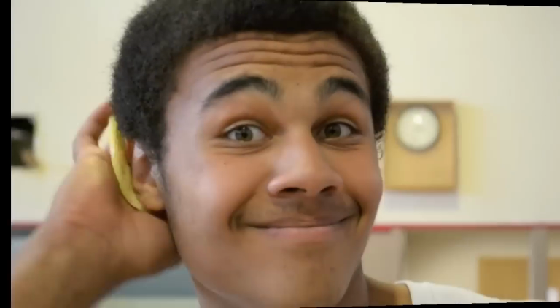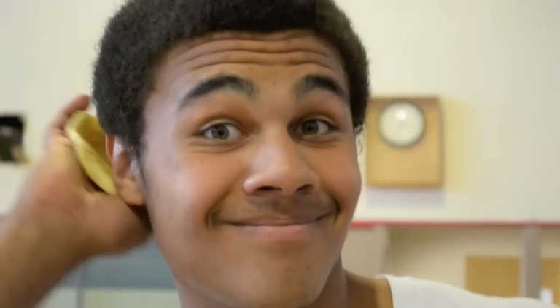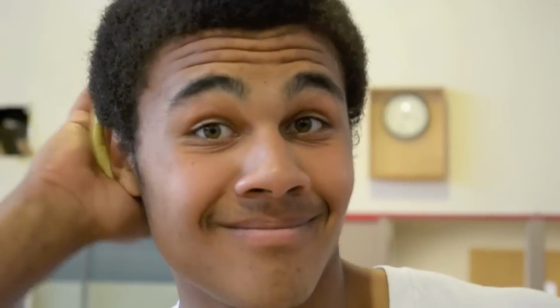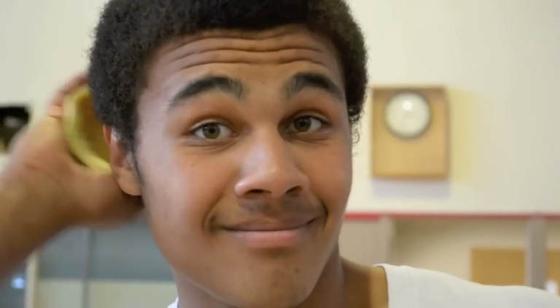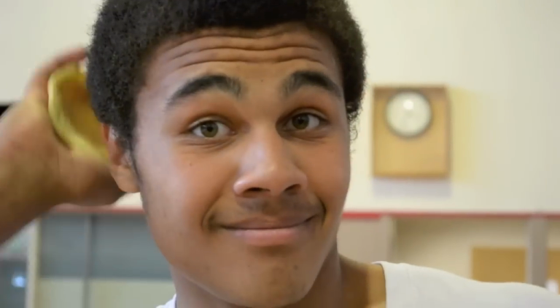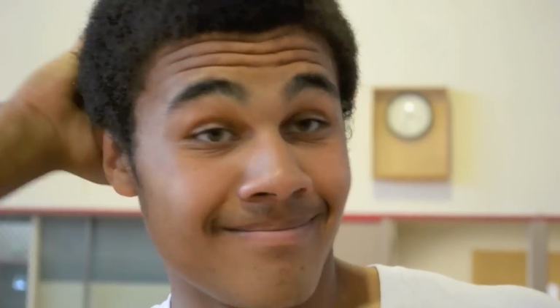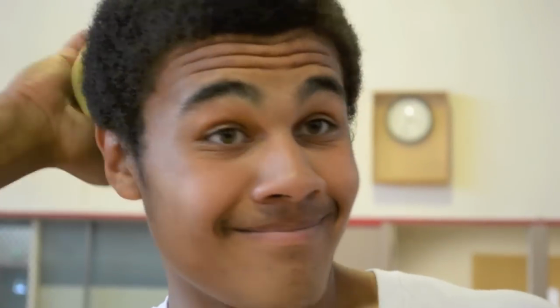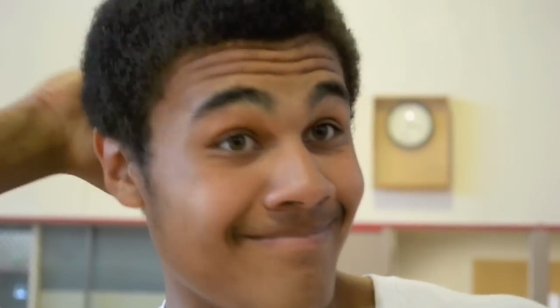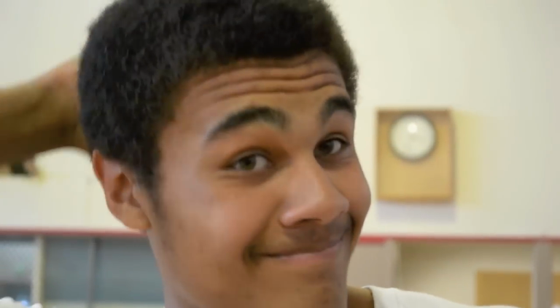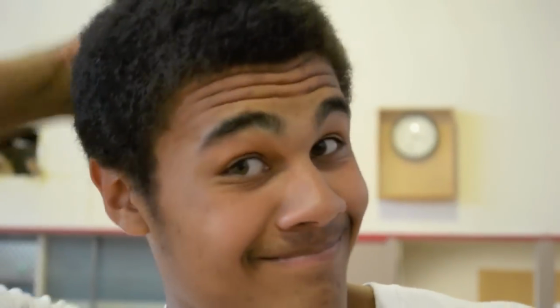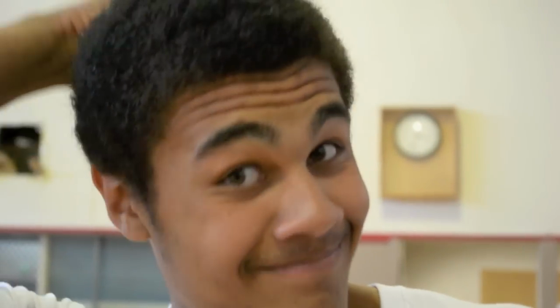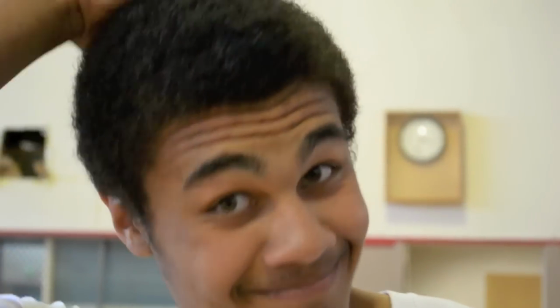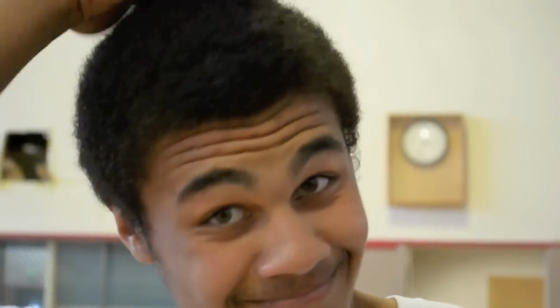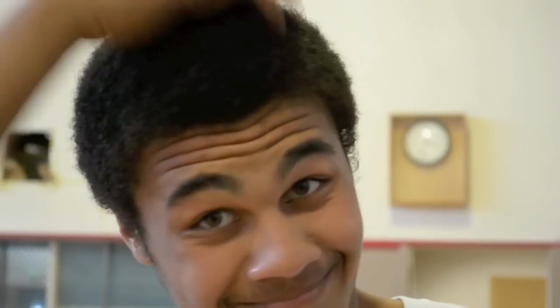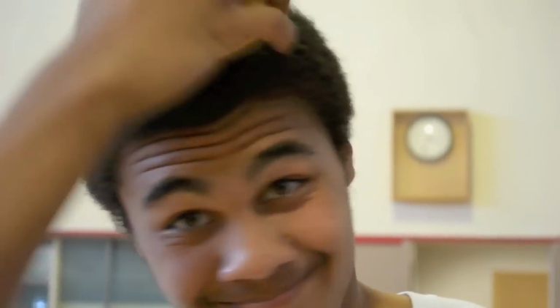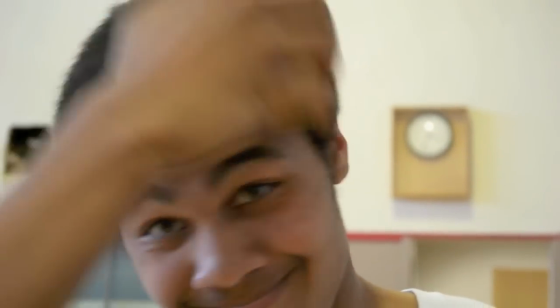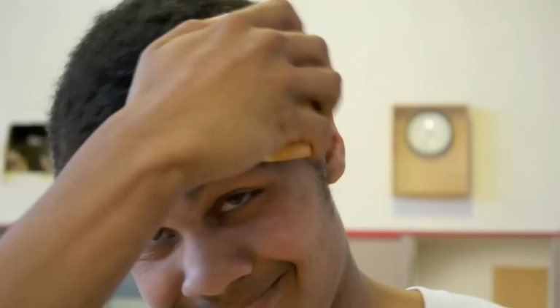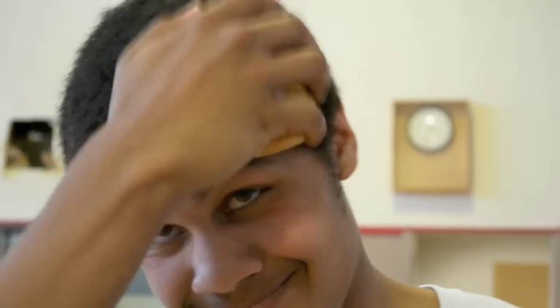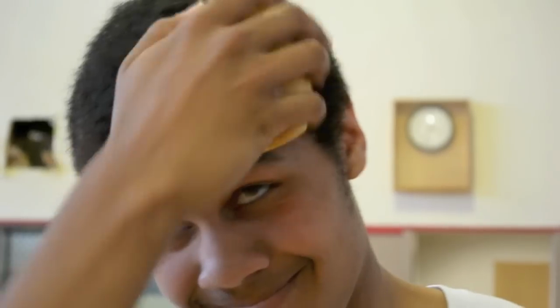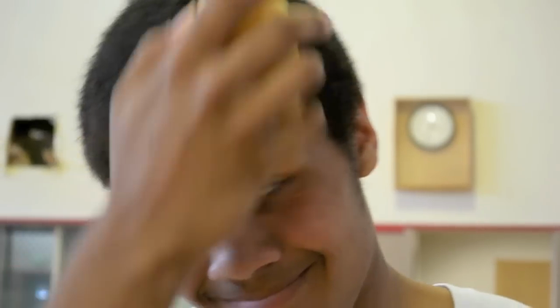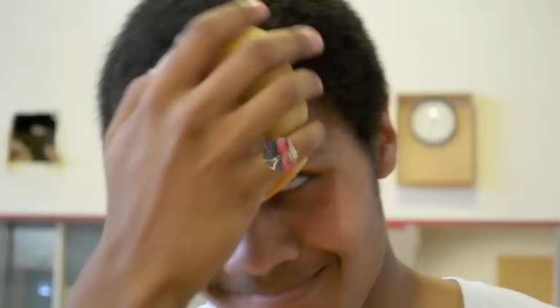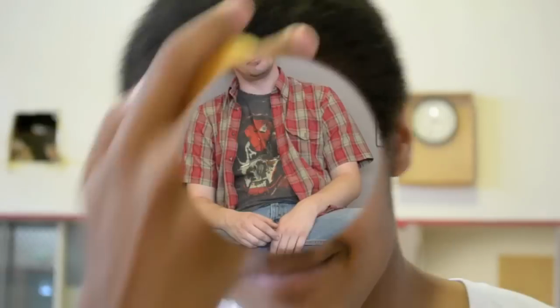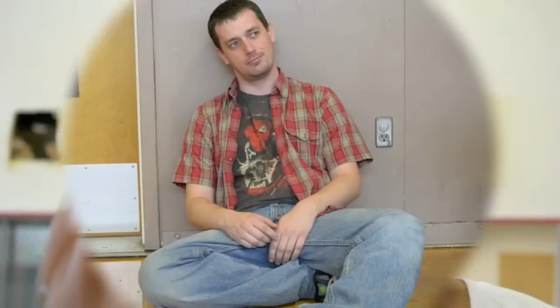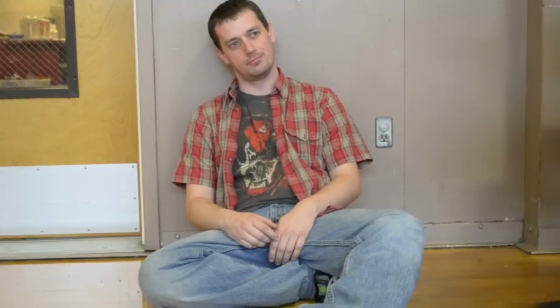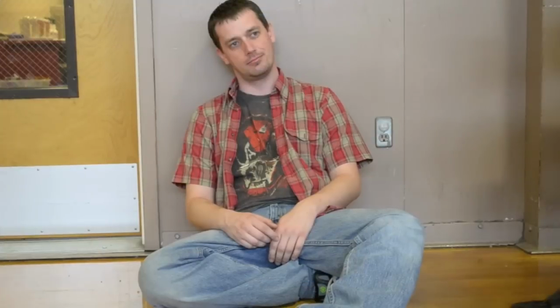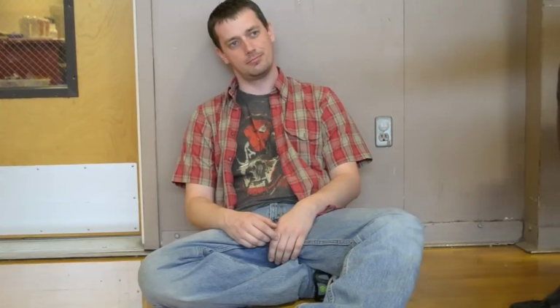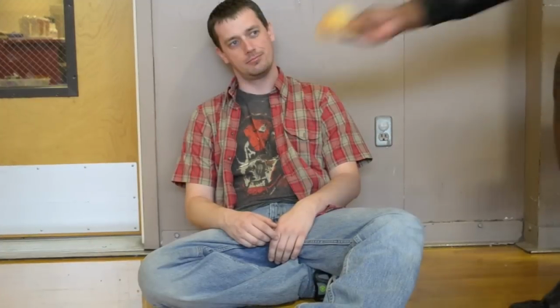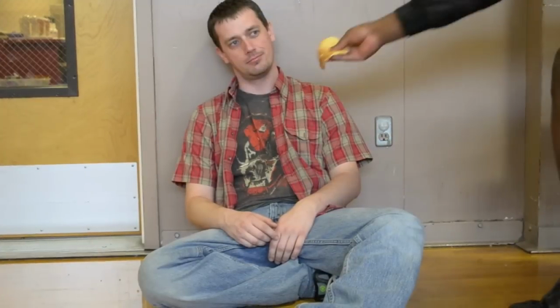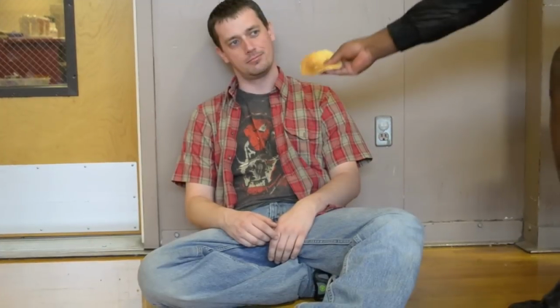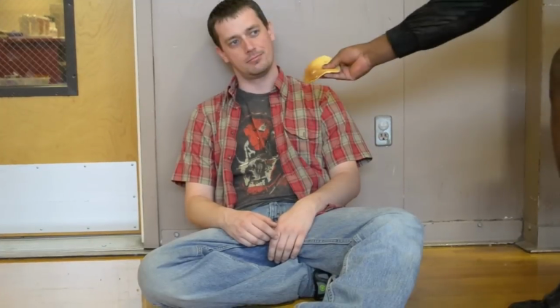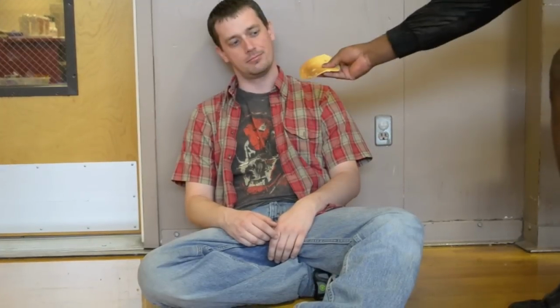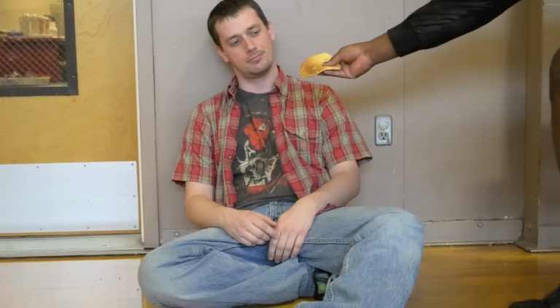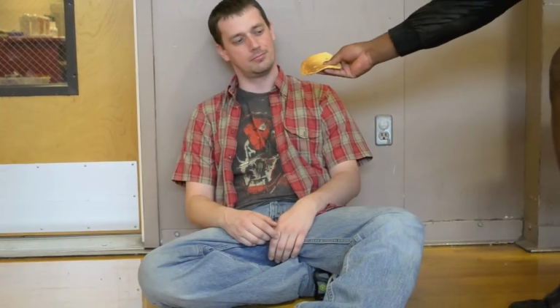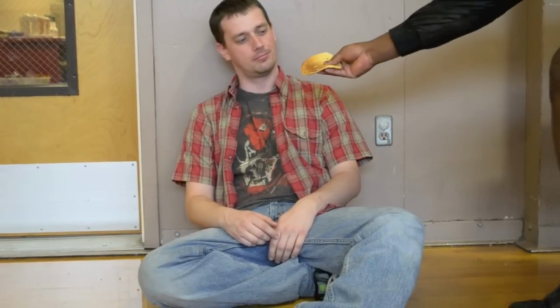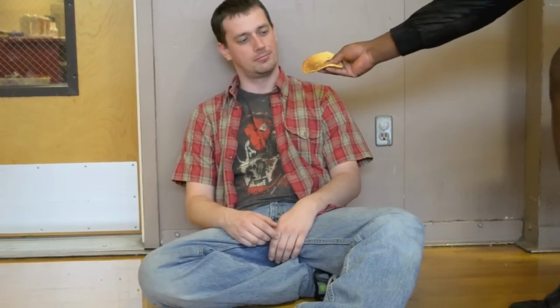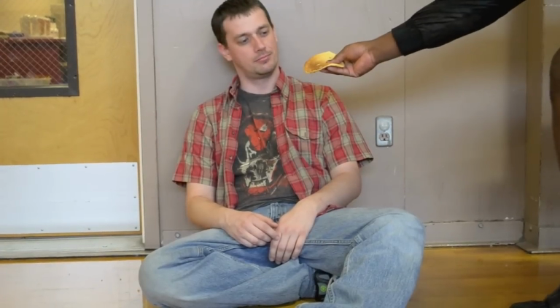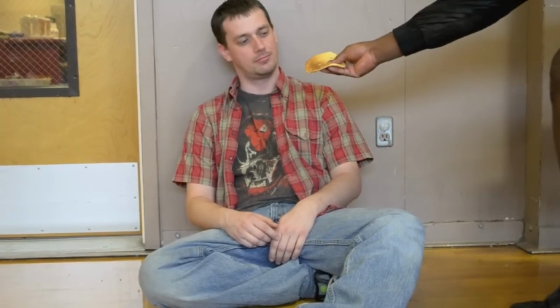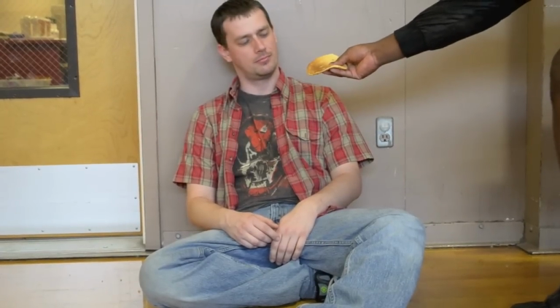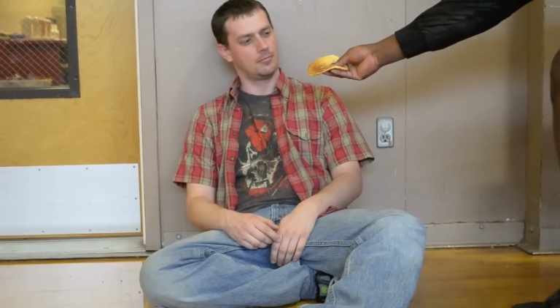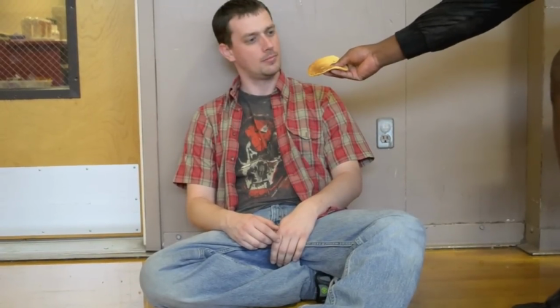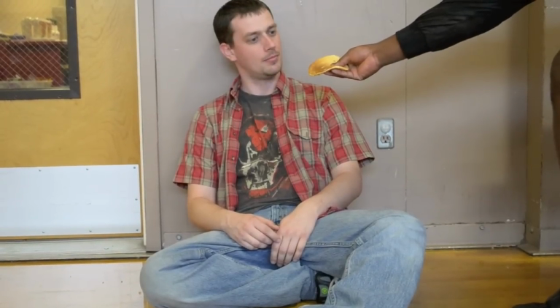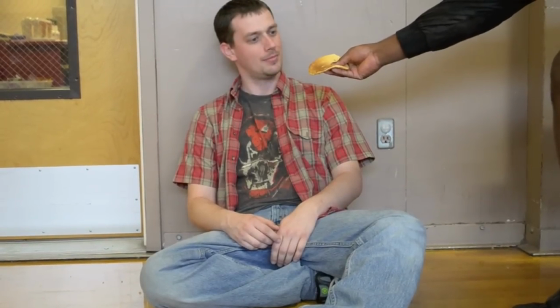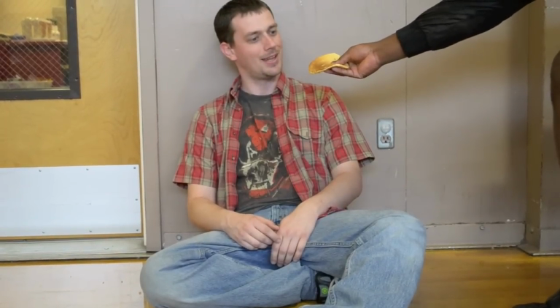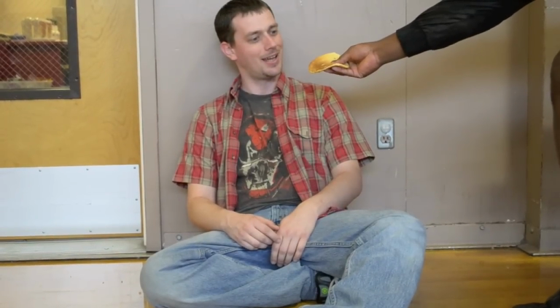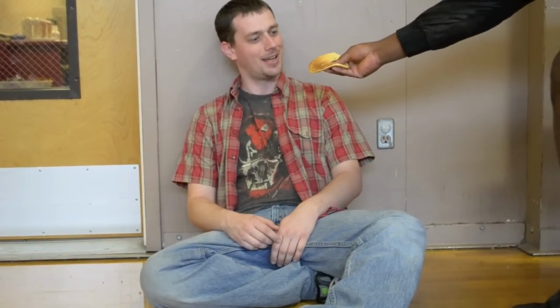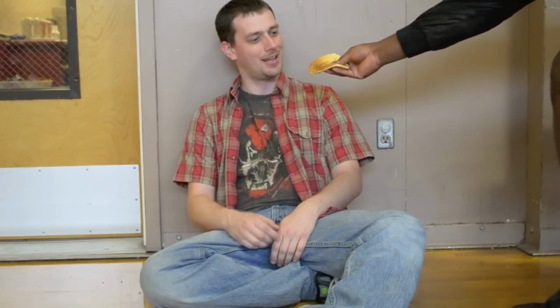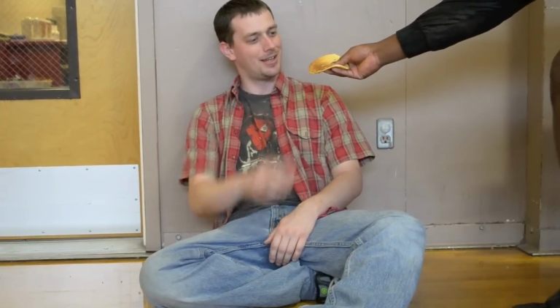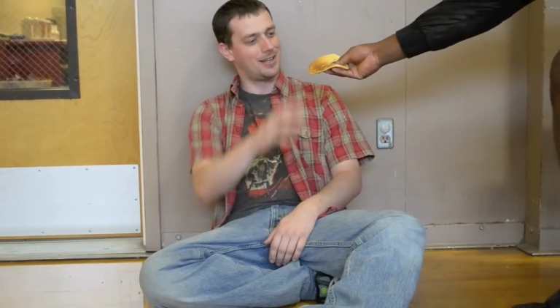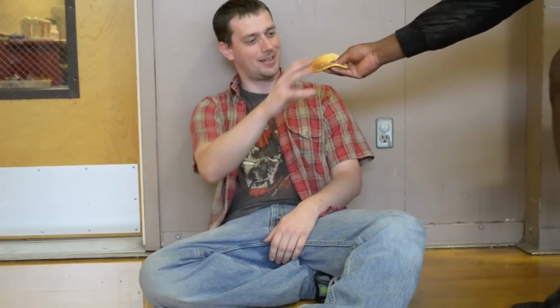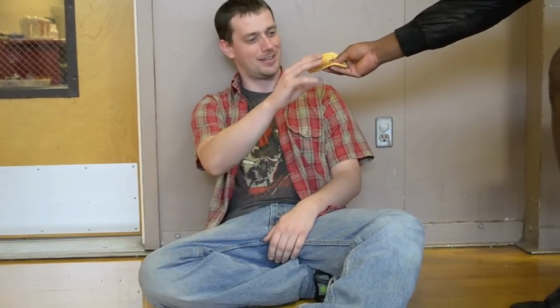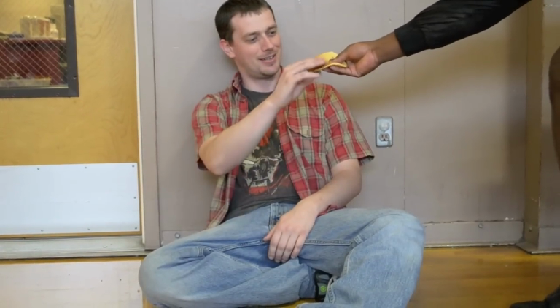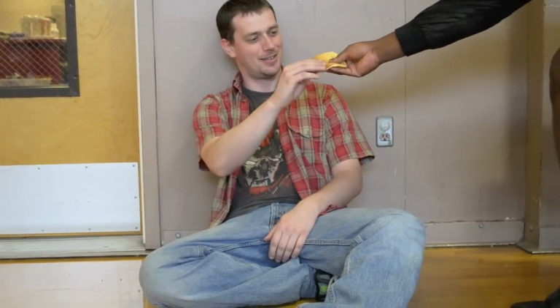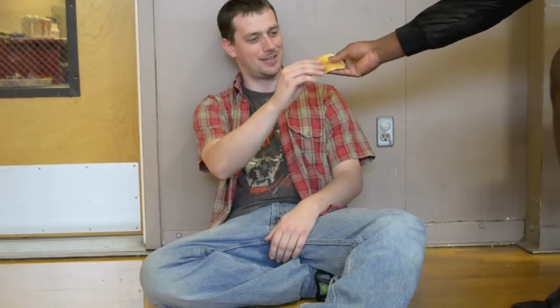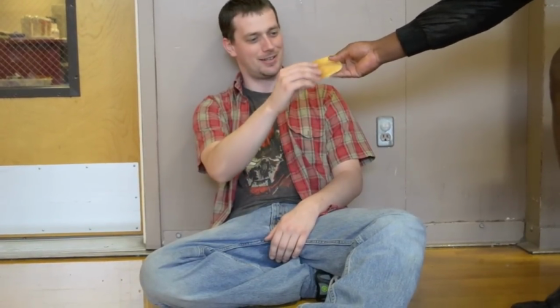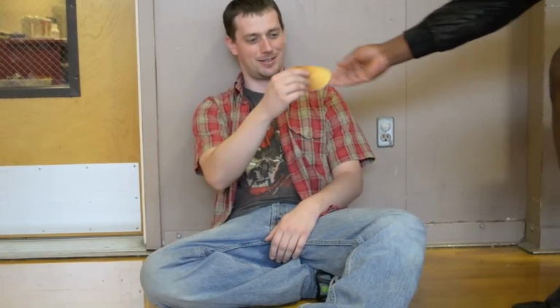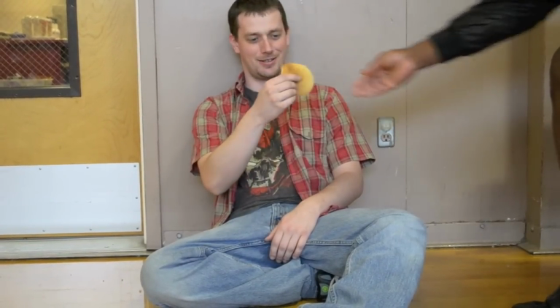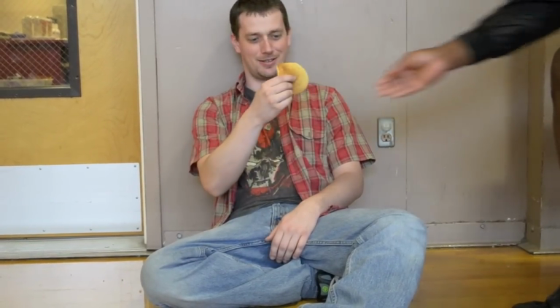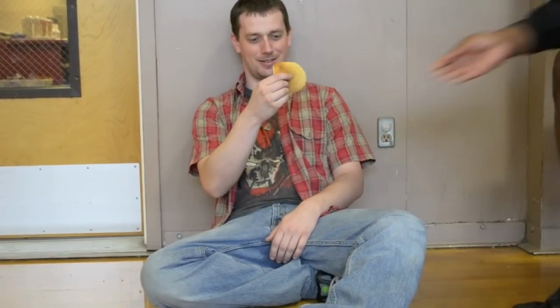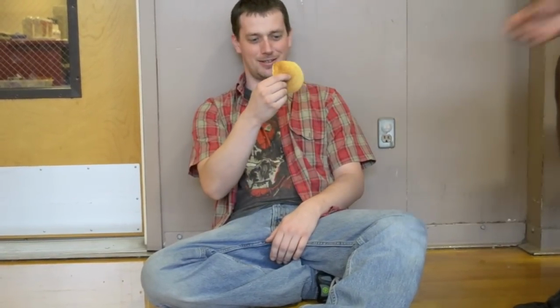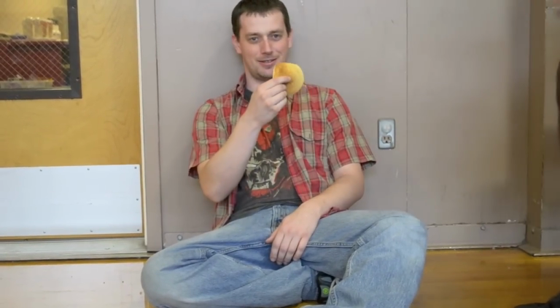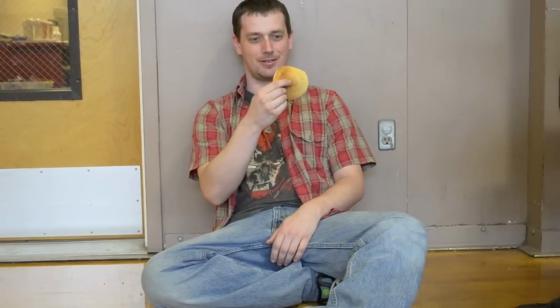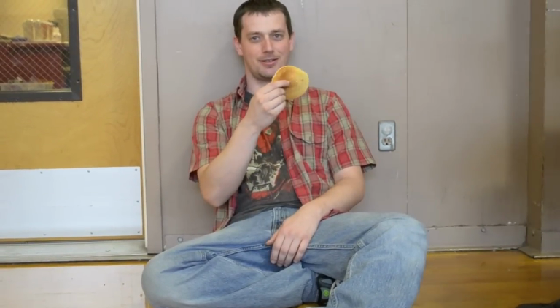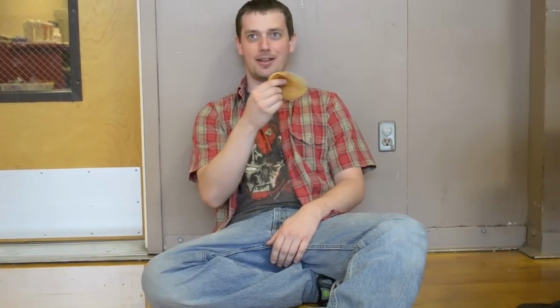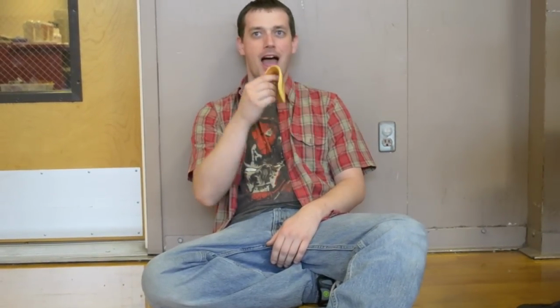Air Cakes is also known to restore that youthful sheen to badly damaged hair. Speaking of you, Air Cakes is made of water from the Fountain of You. Yes, the Fountain of You.